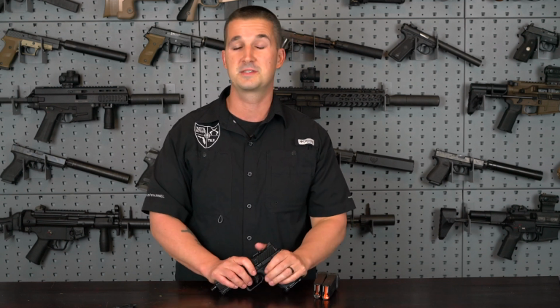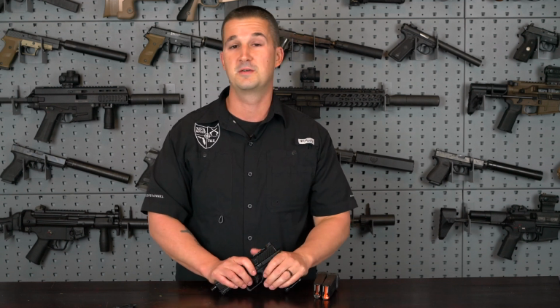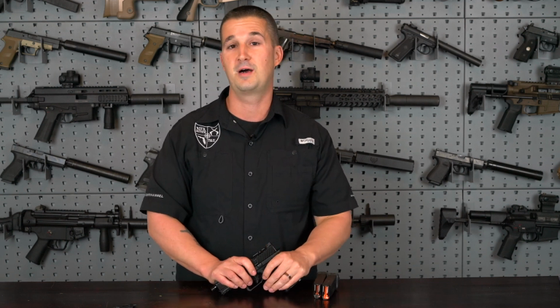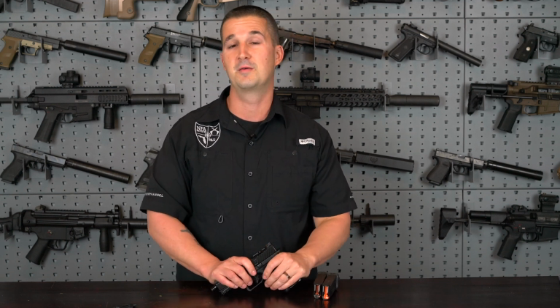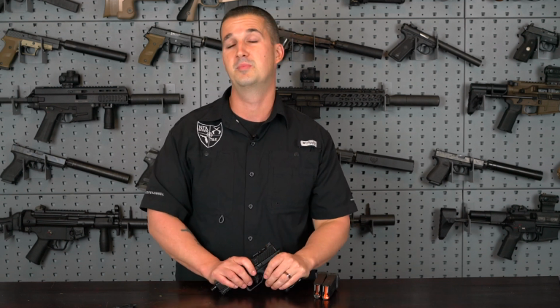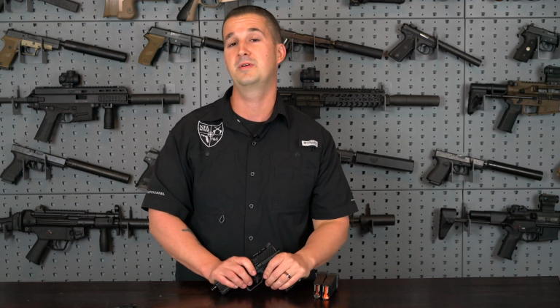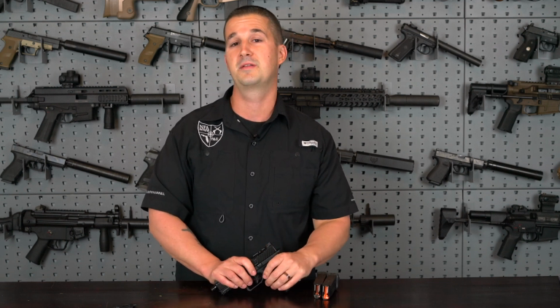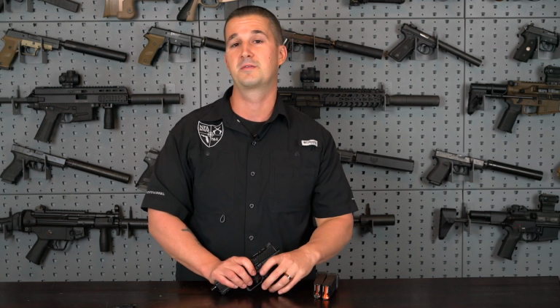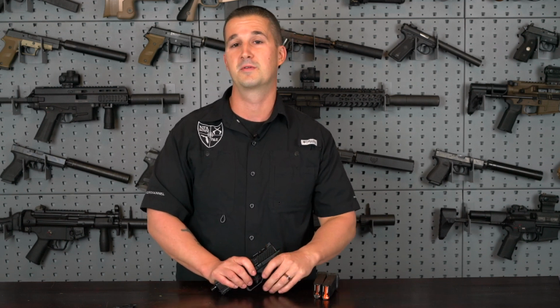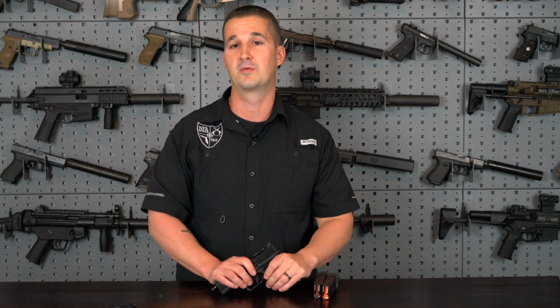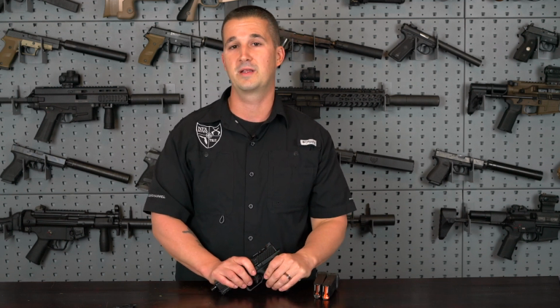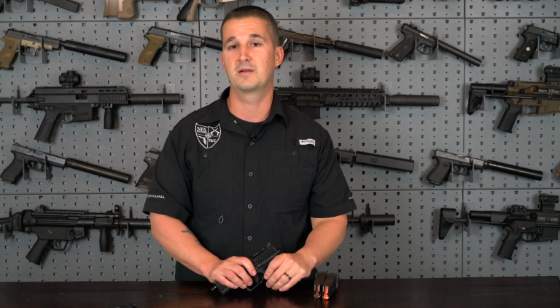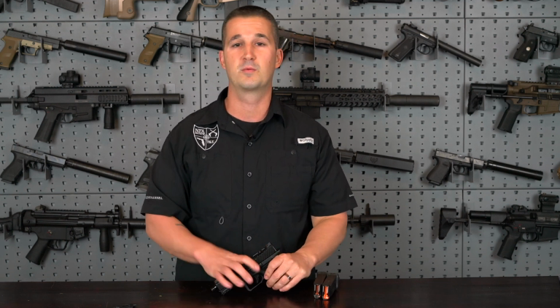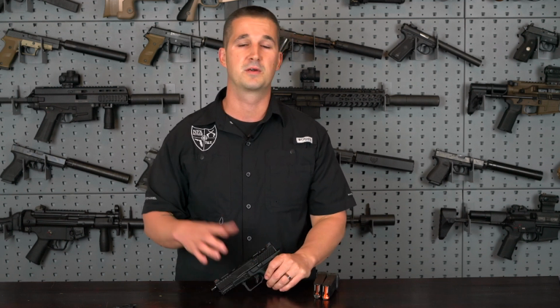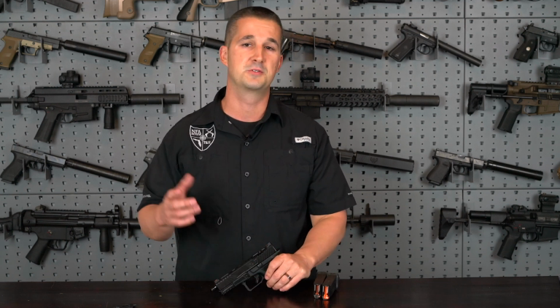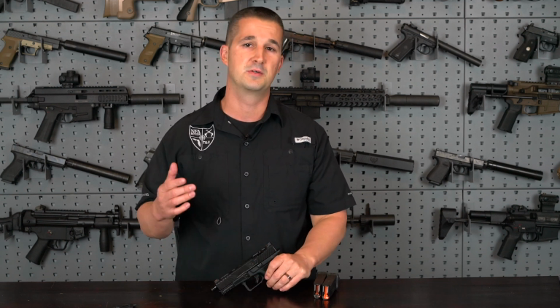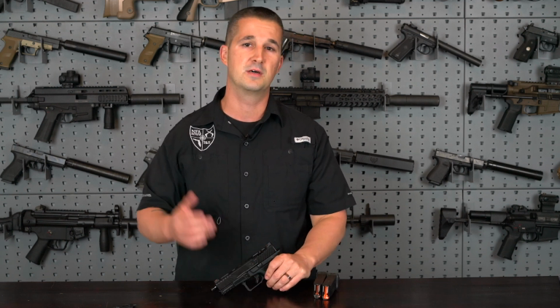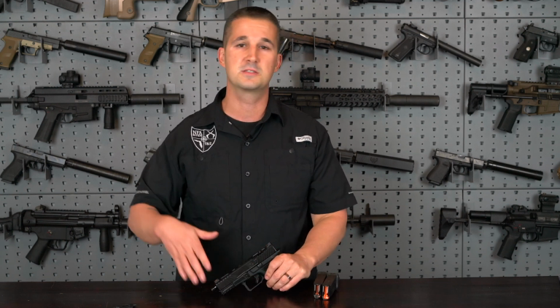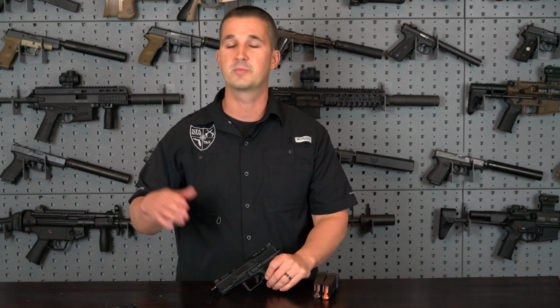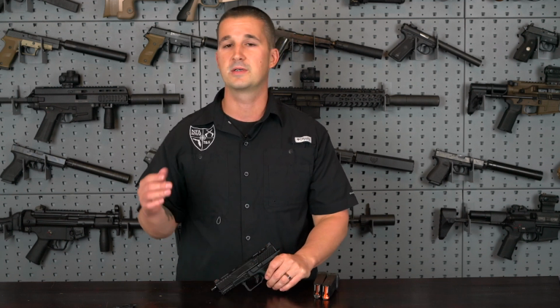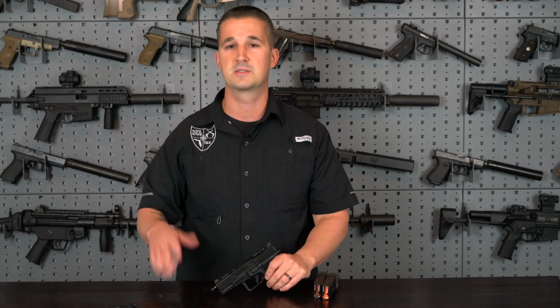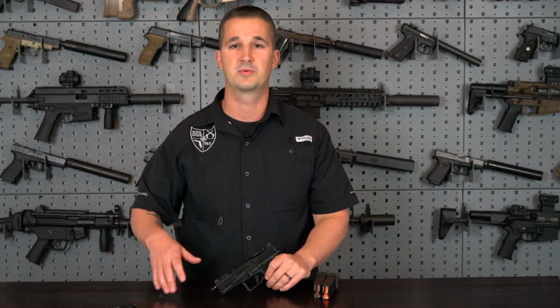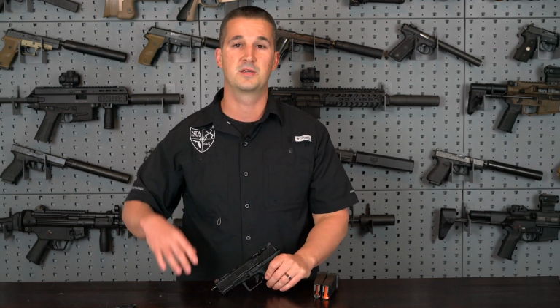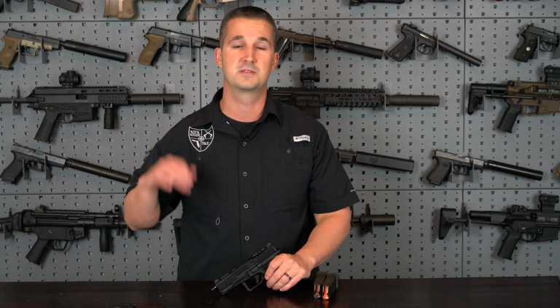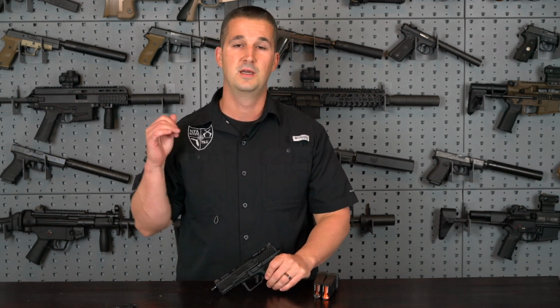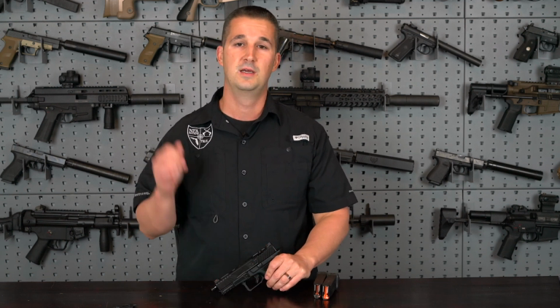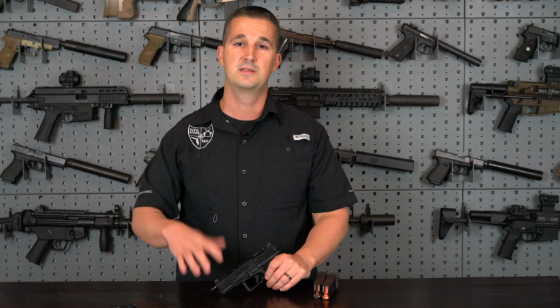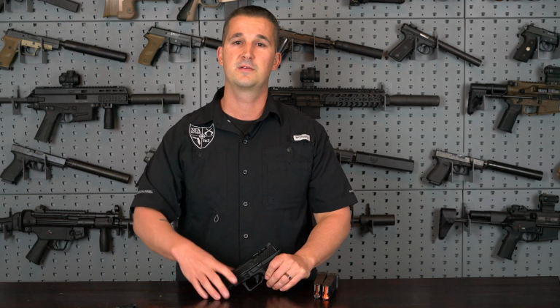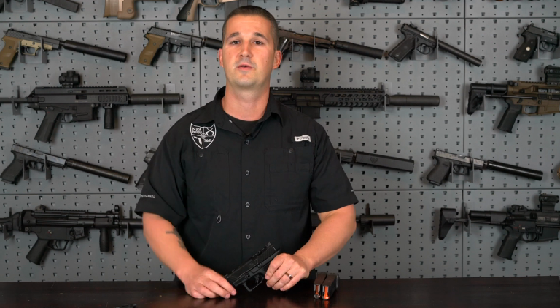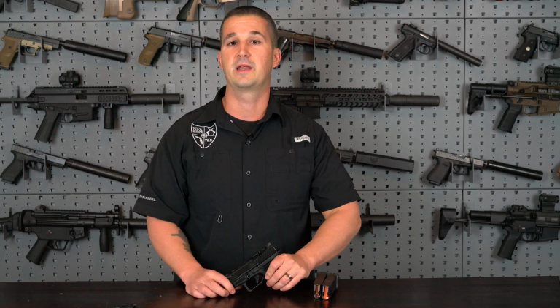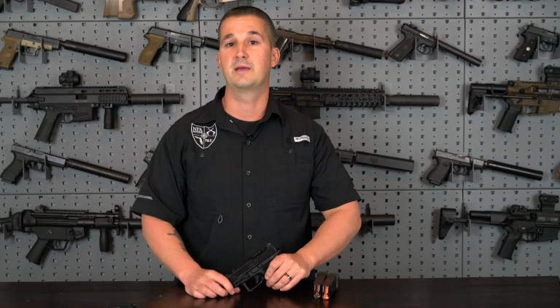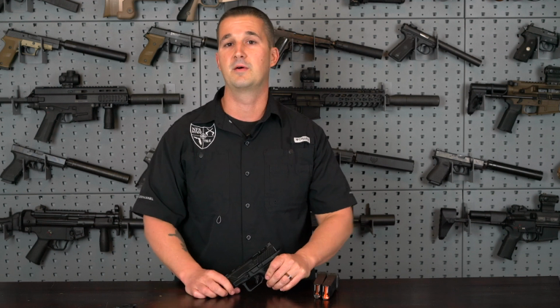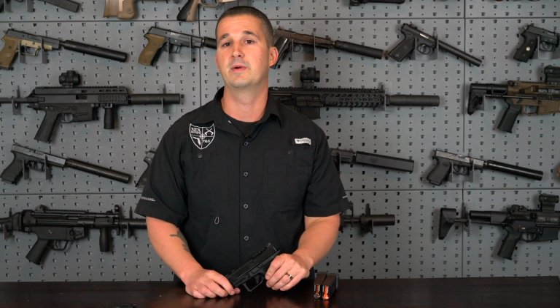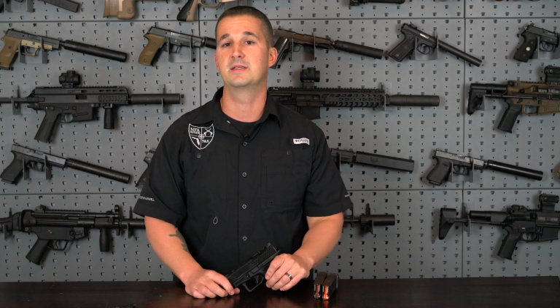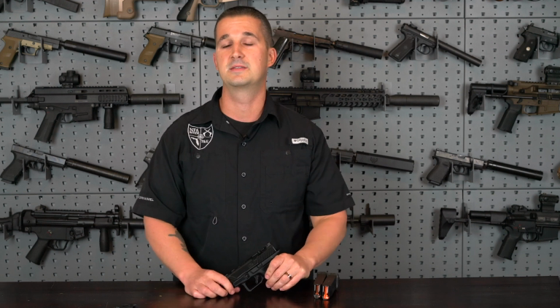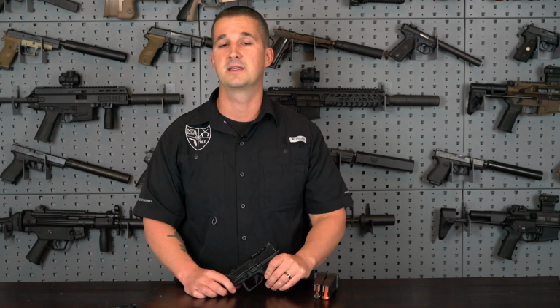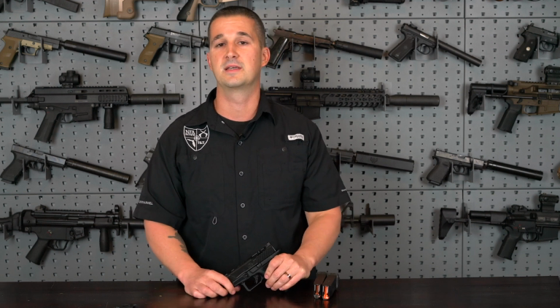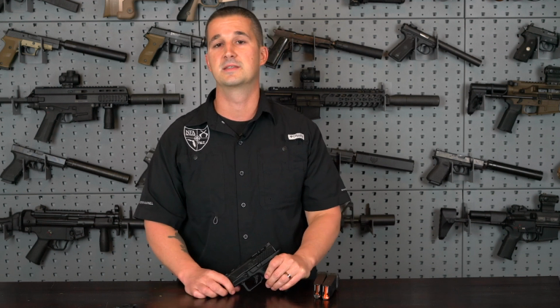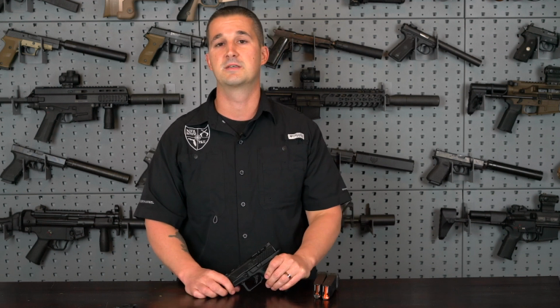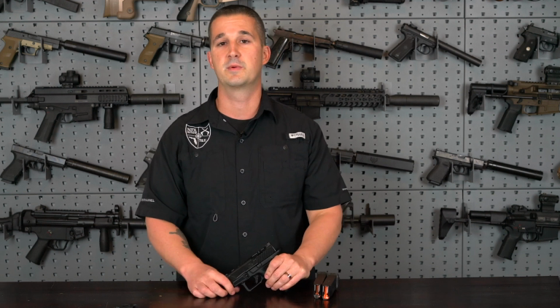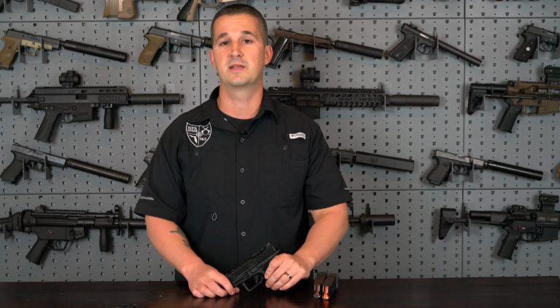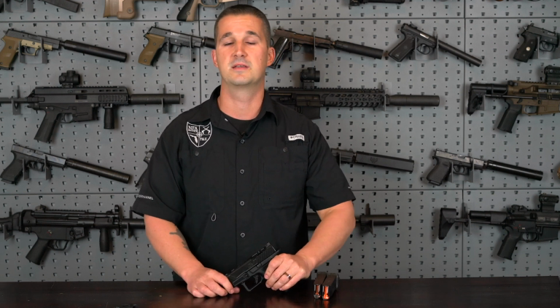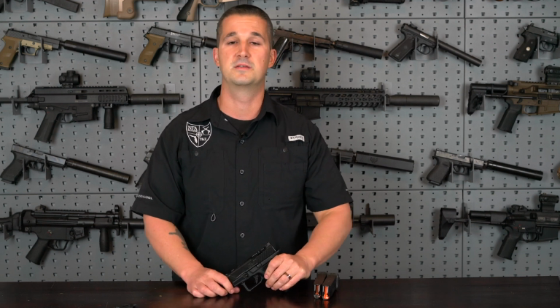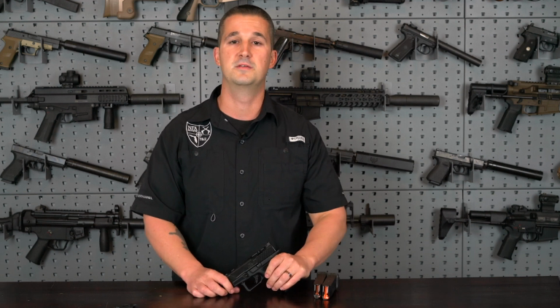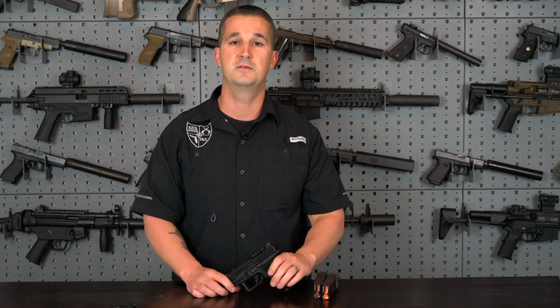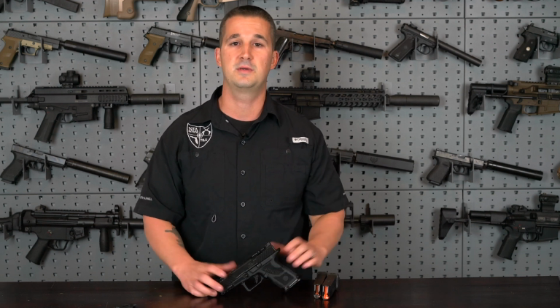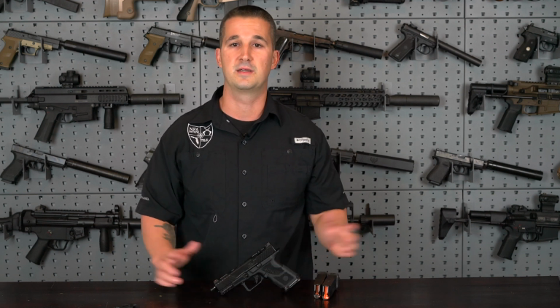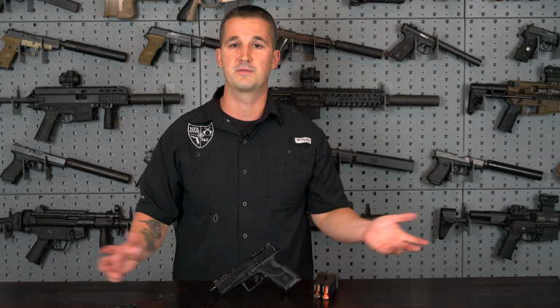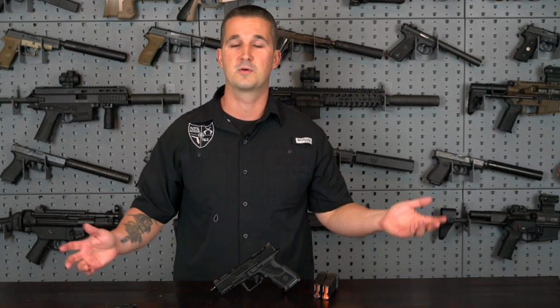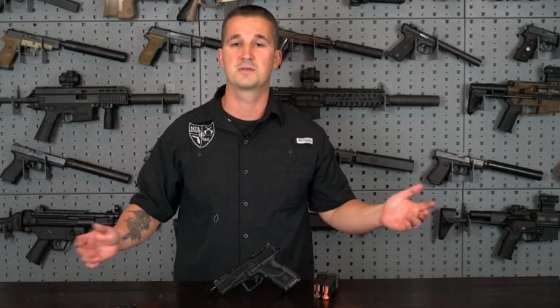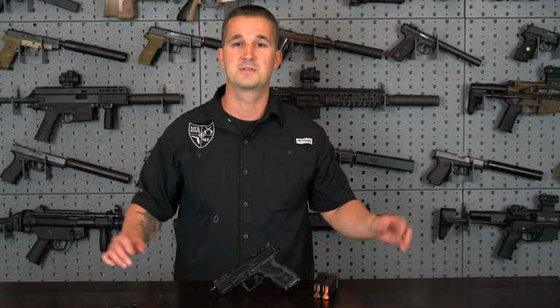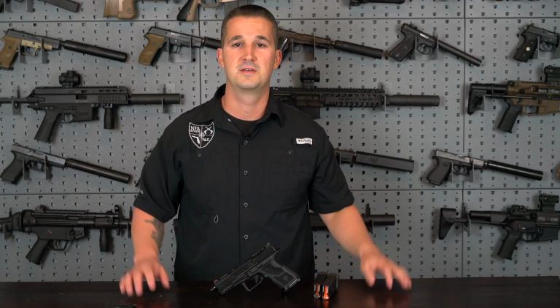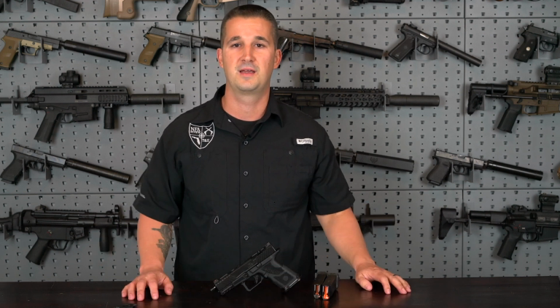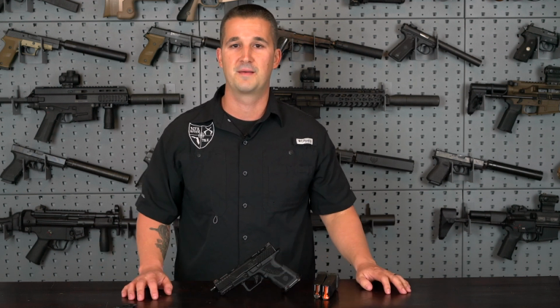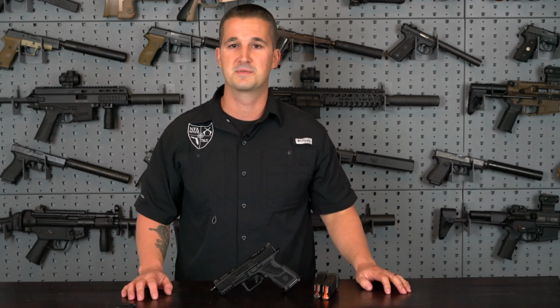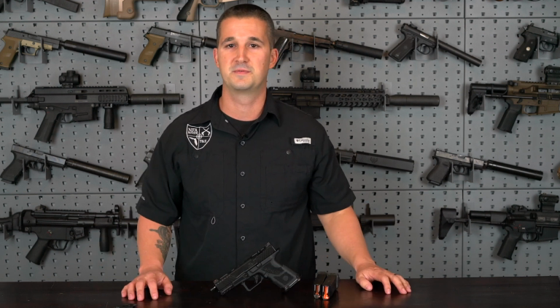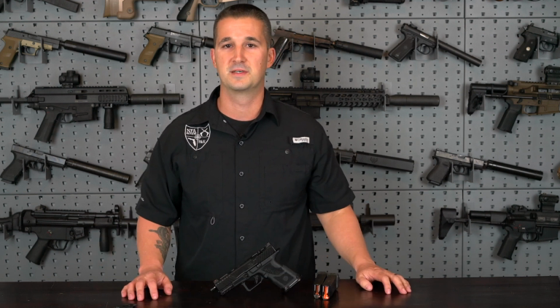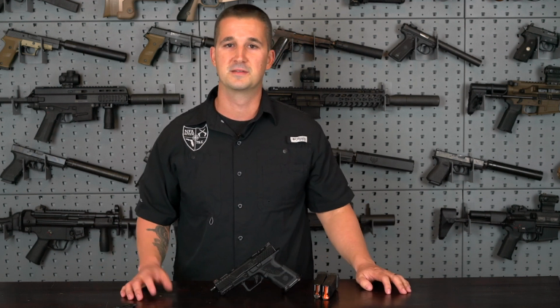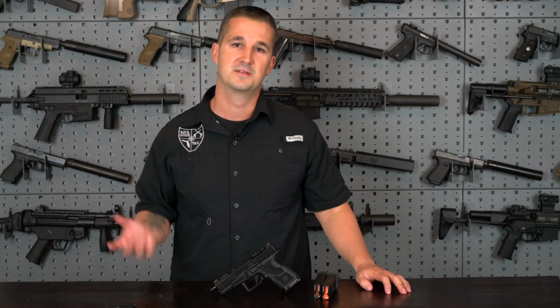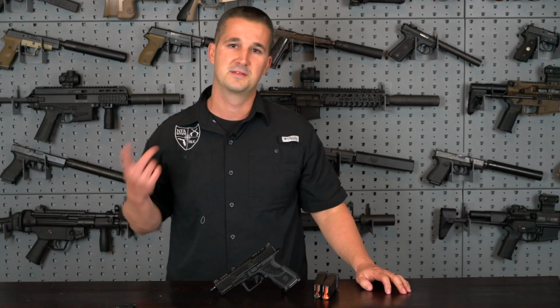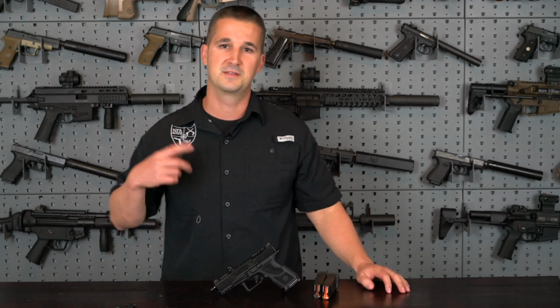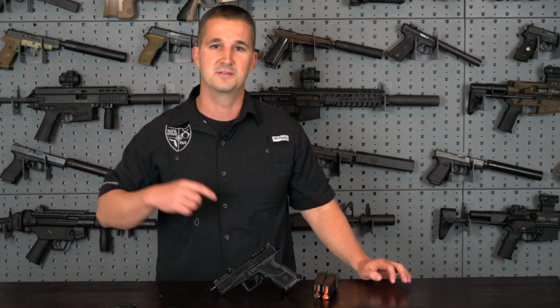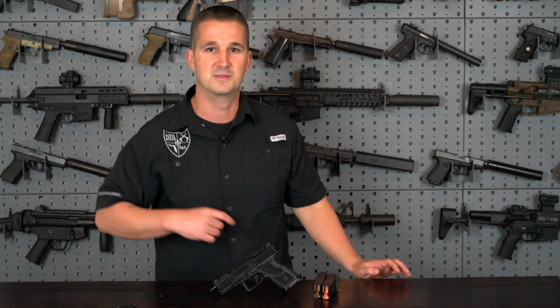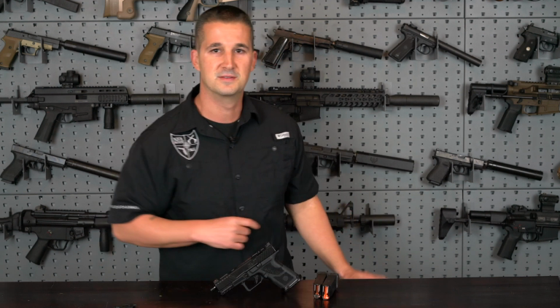Let's go out and put it through the wringer. We're going to shoot it unsuppressed, suppressed, with different ammo weights and see what we get it to do. And of course have some fun. Let's get to it.